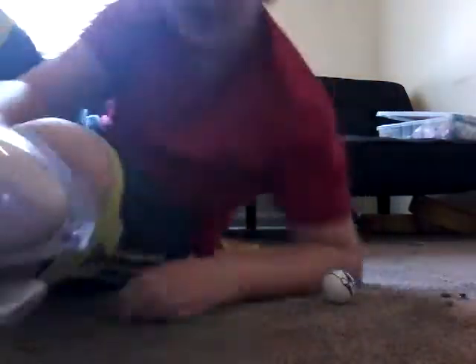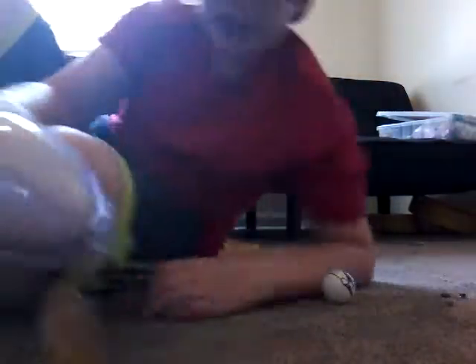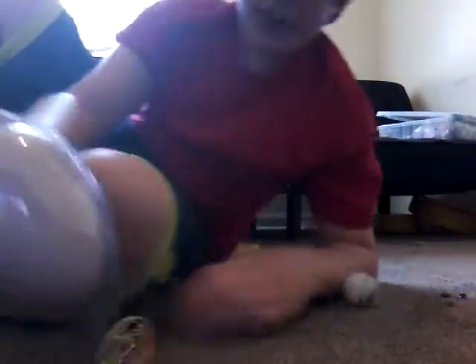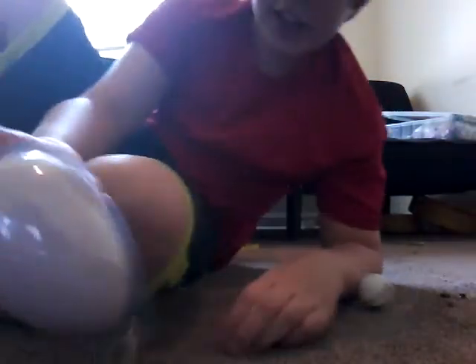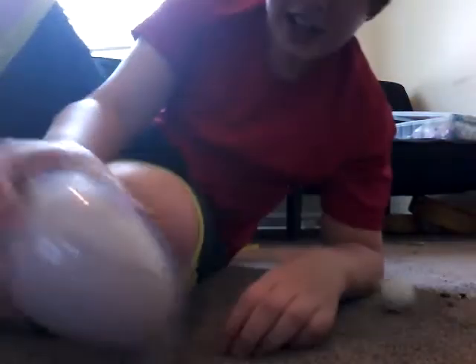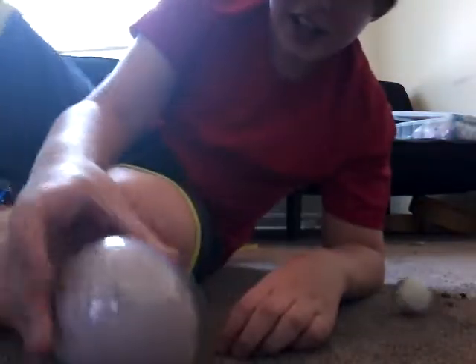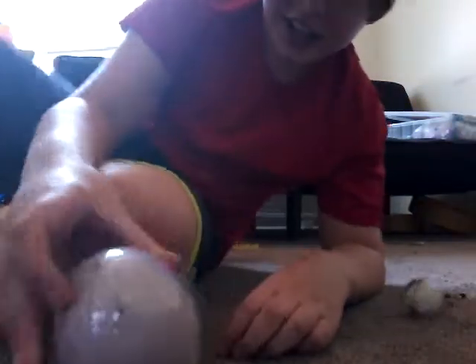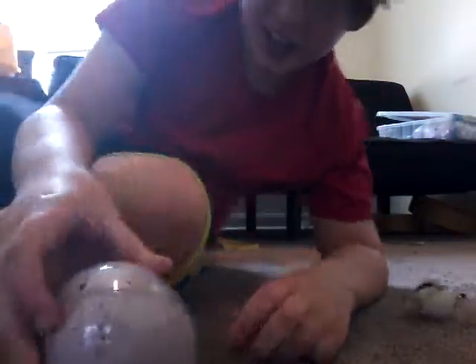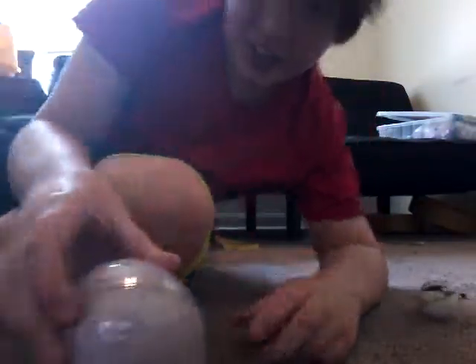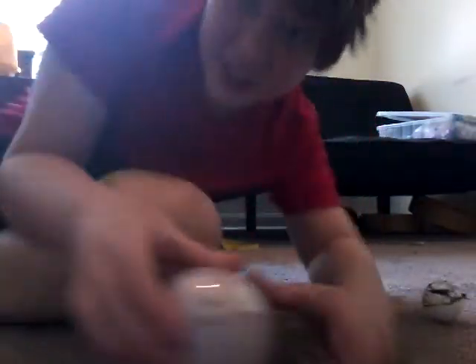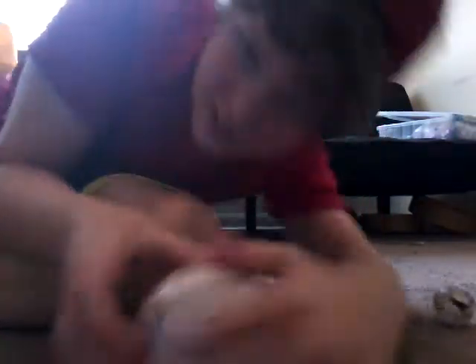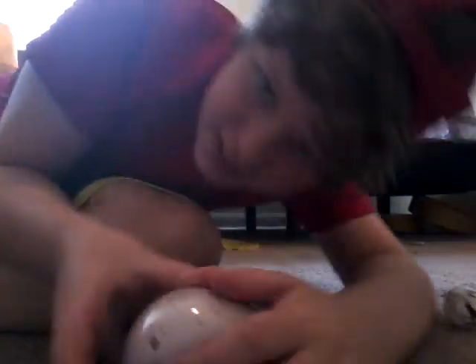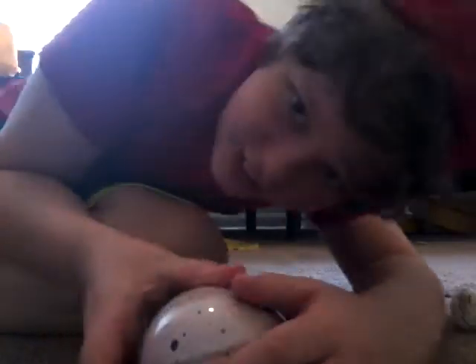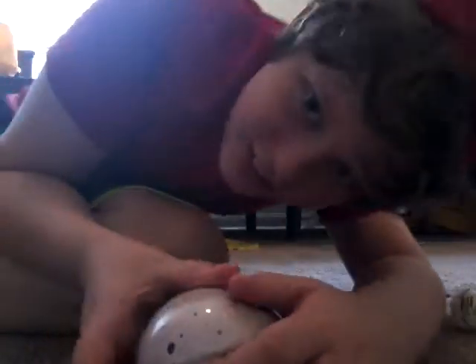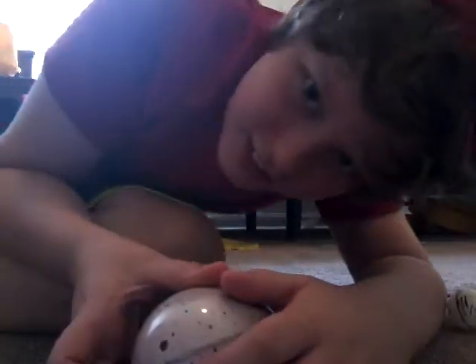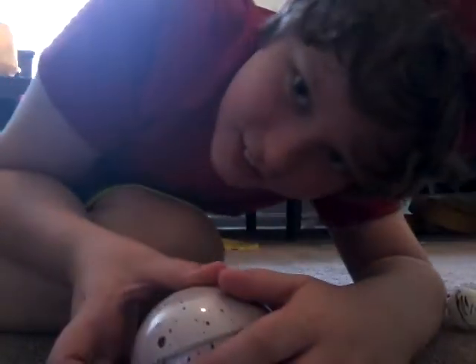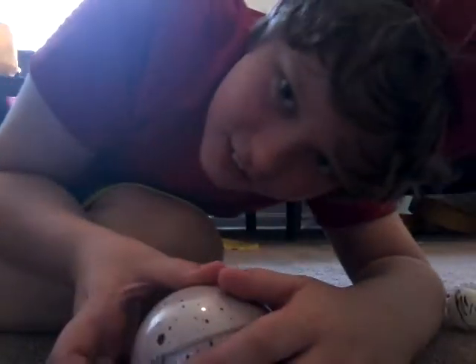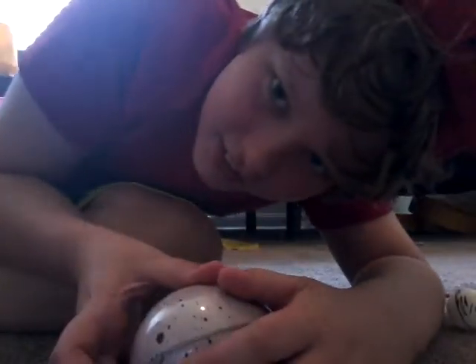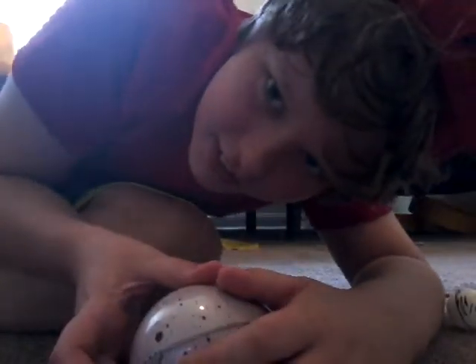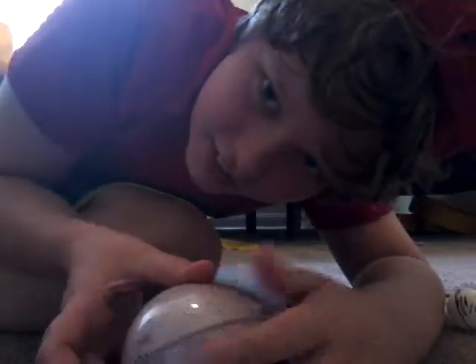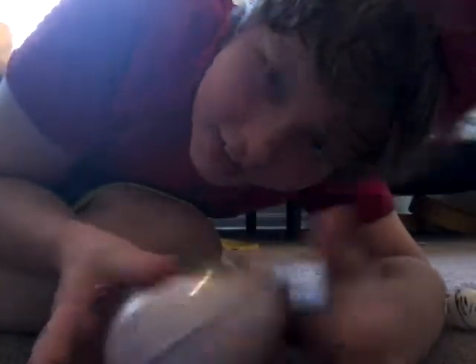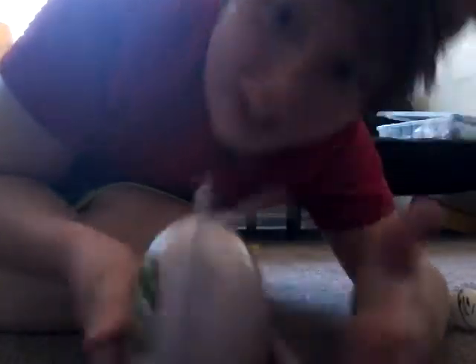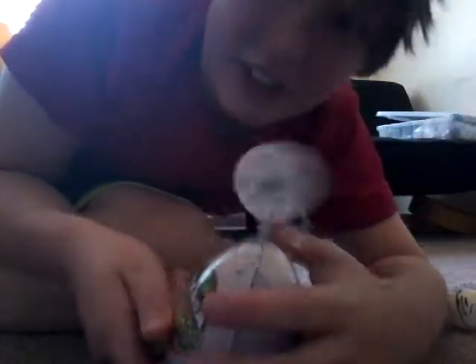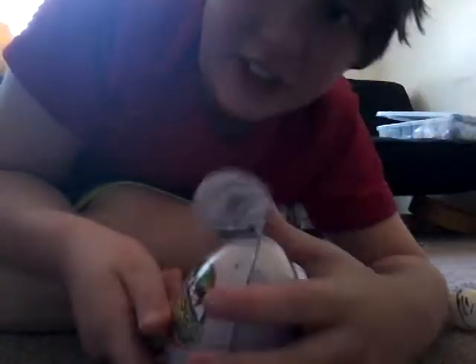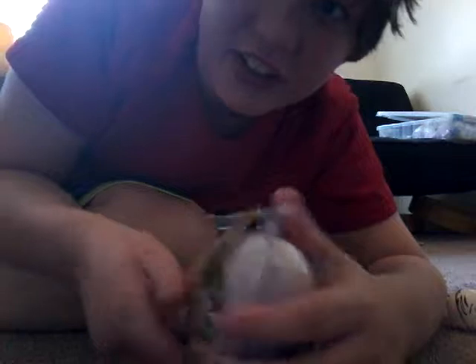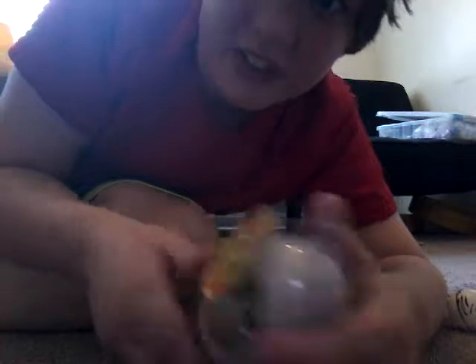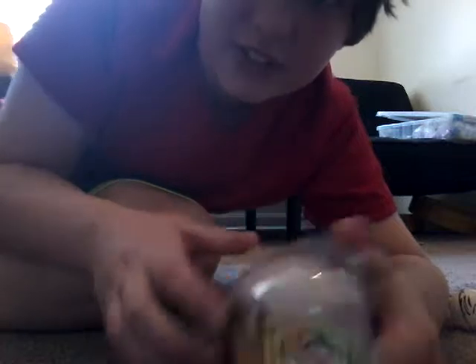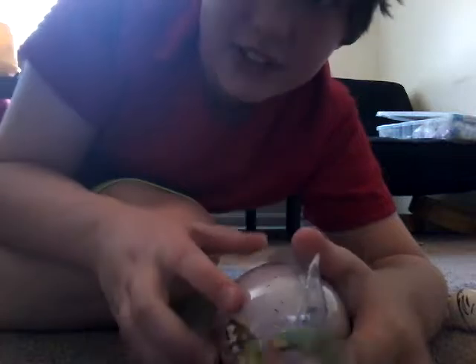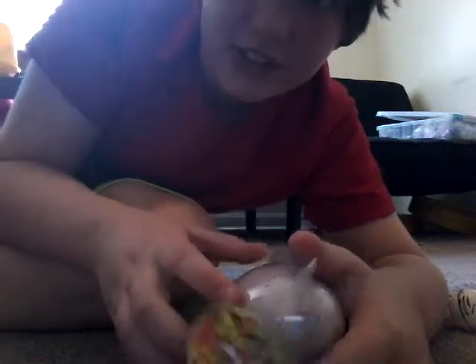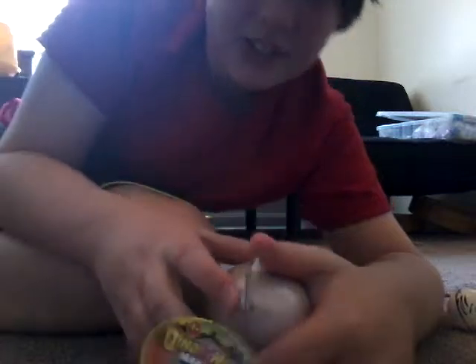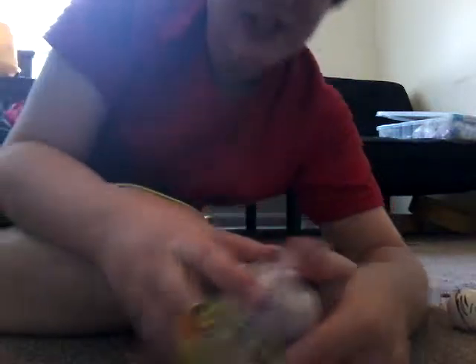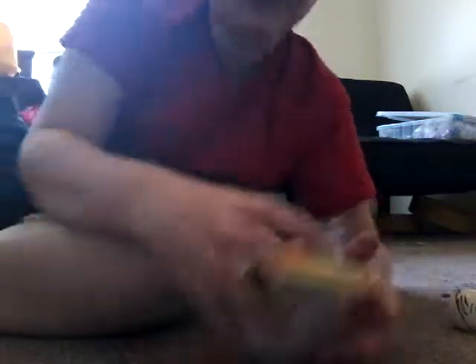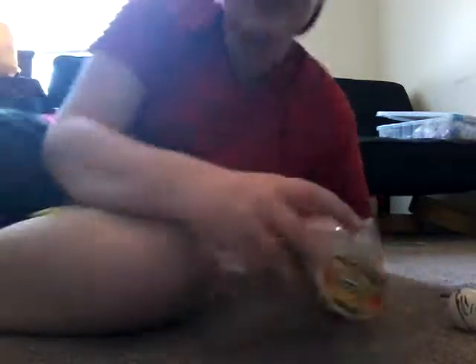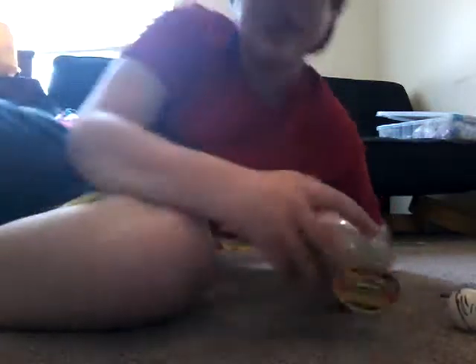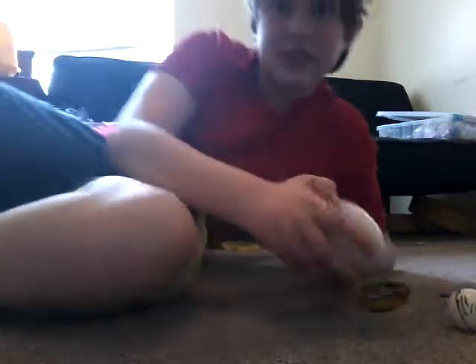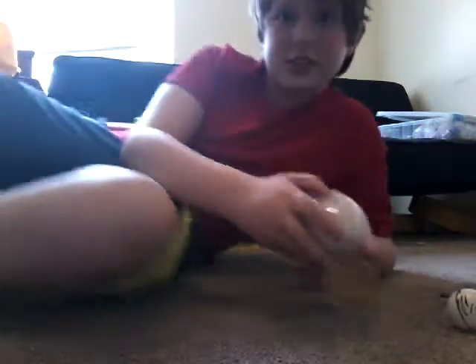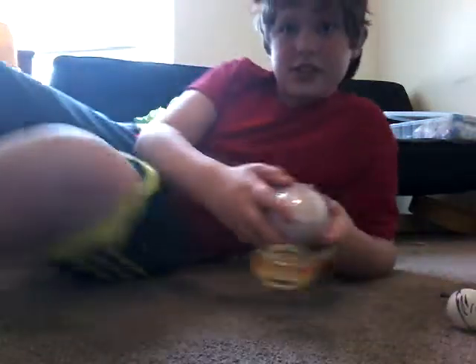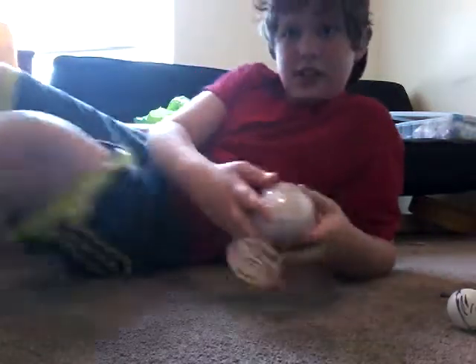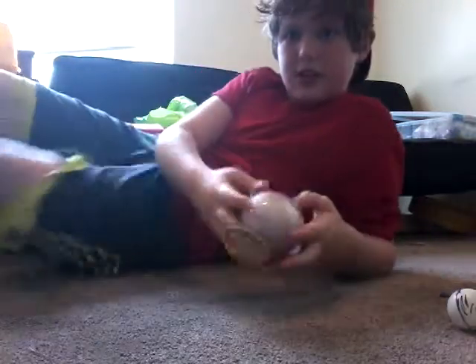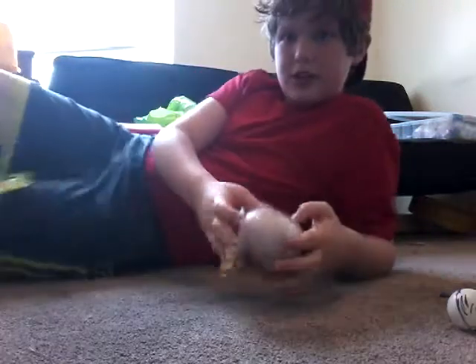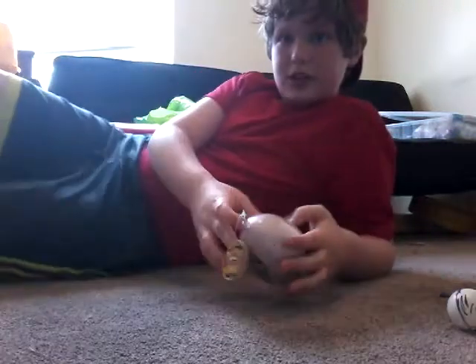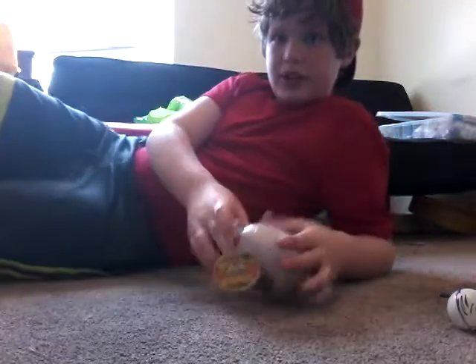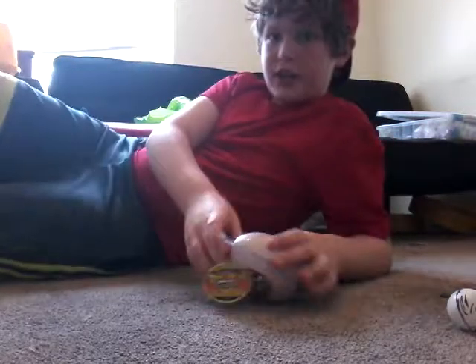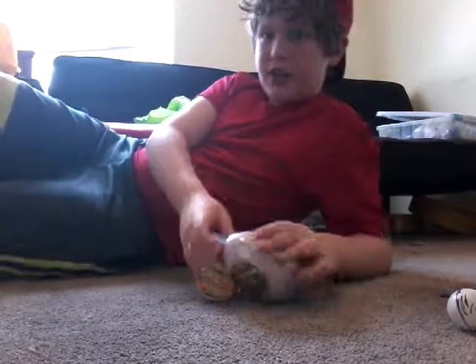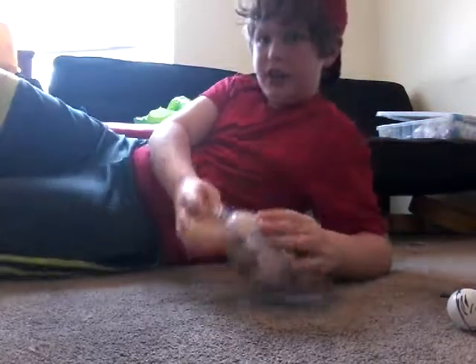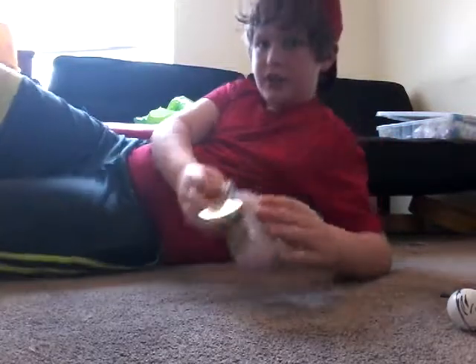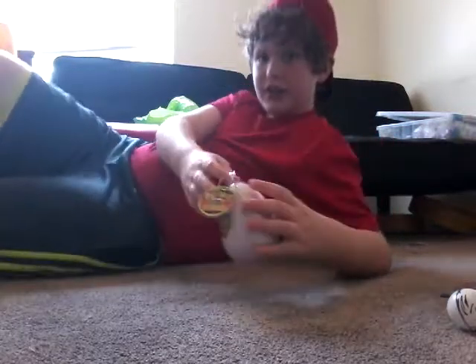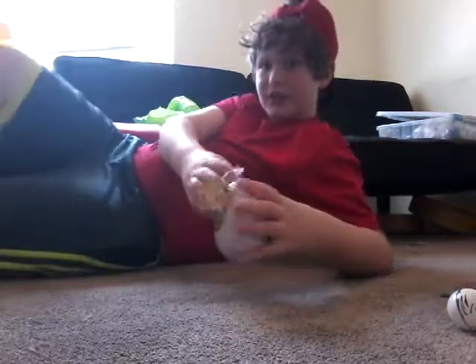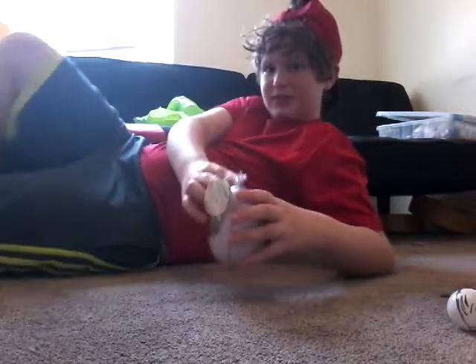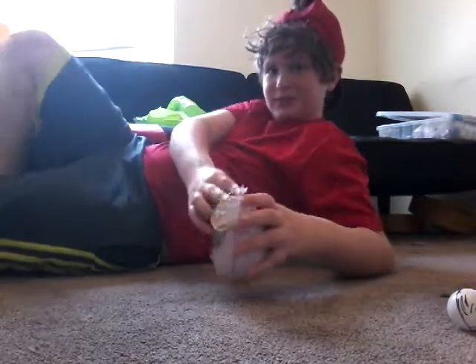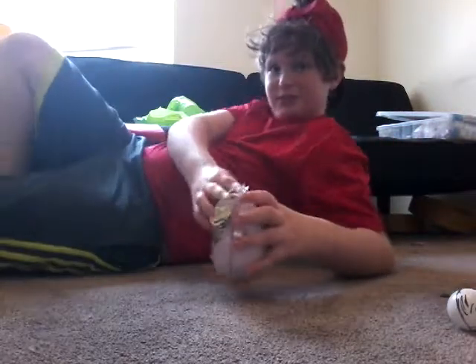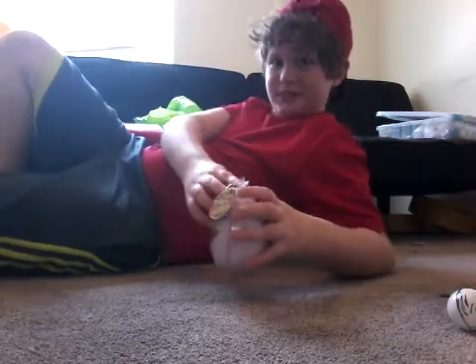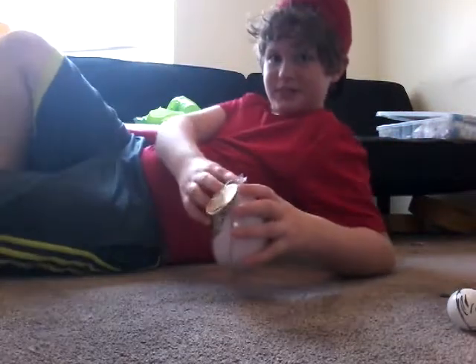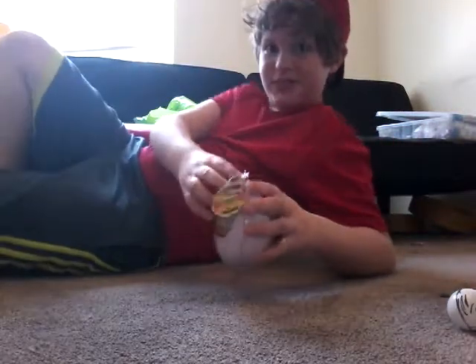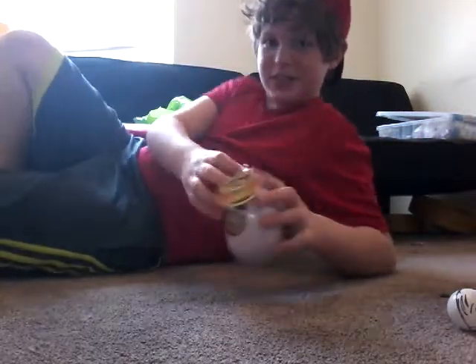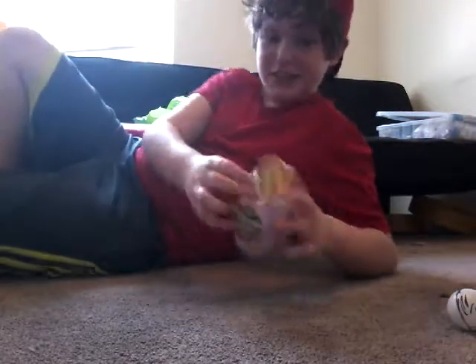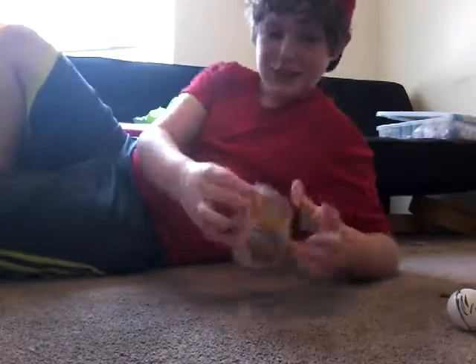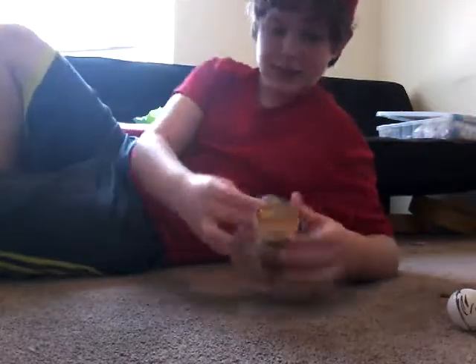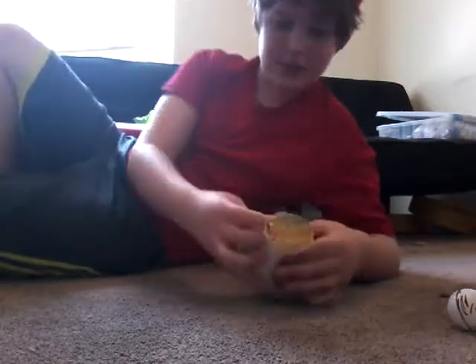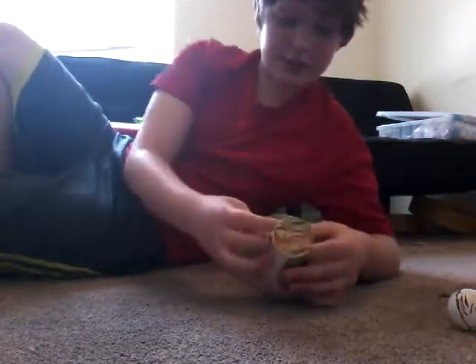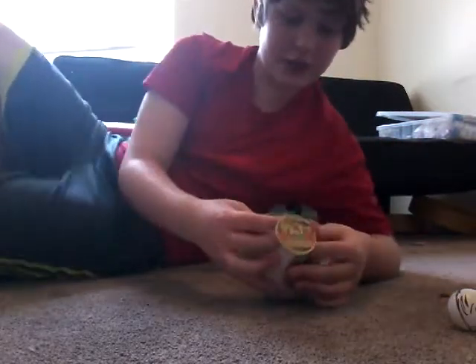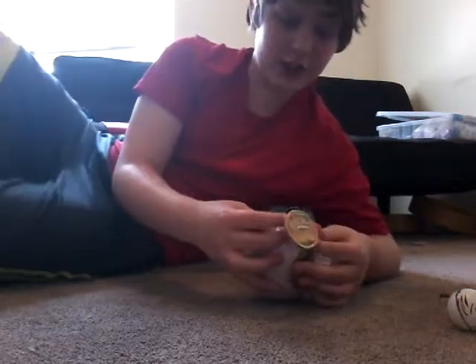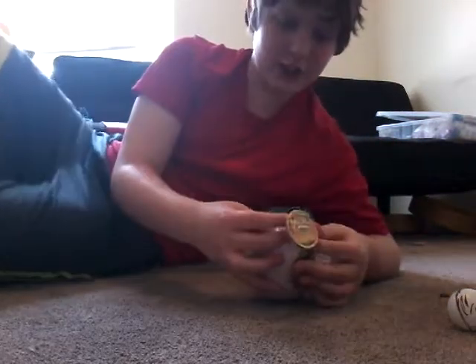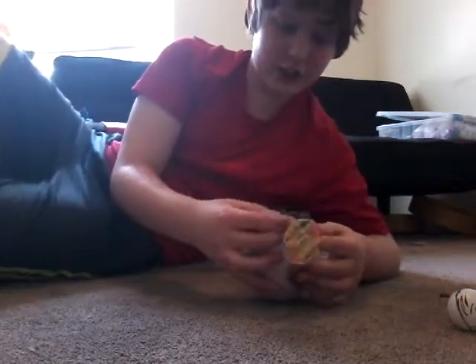Hey guys, okay, we're gonna open this. Welcome to another video.